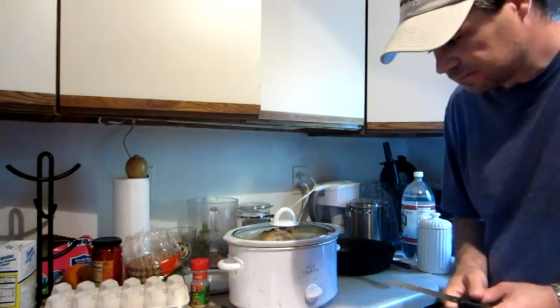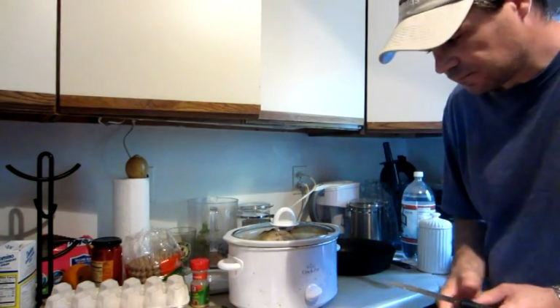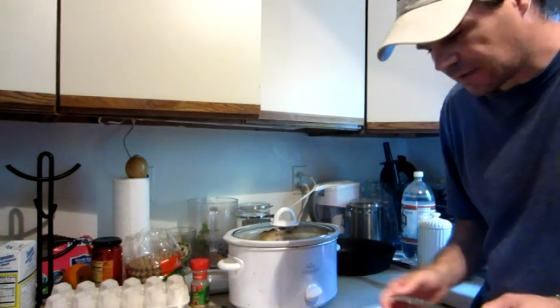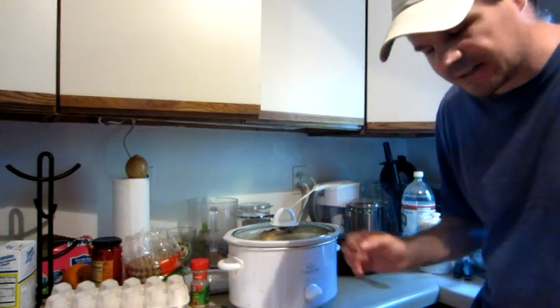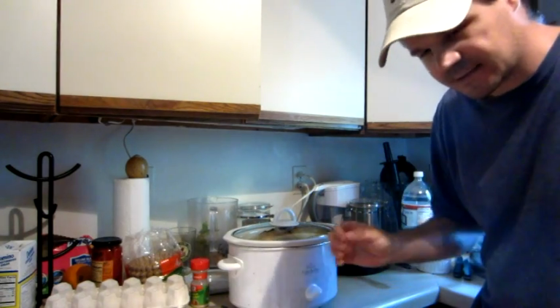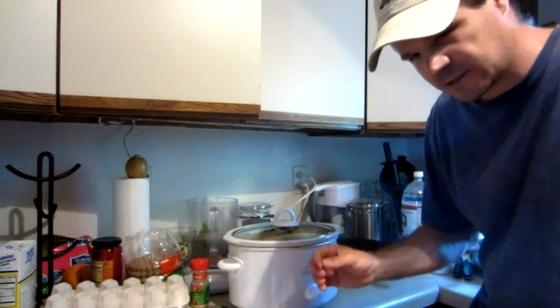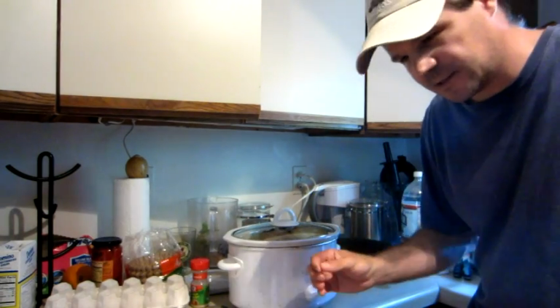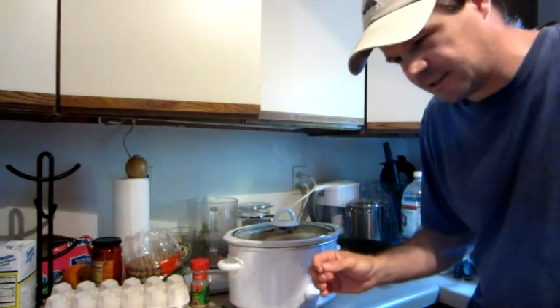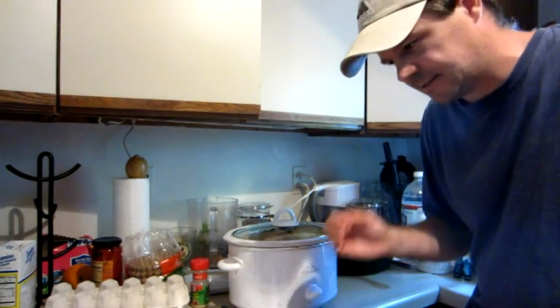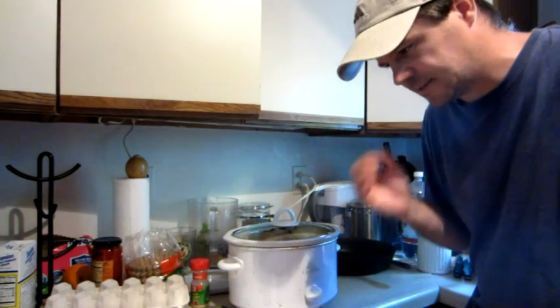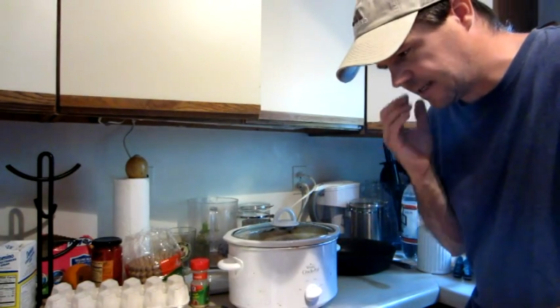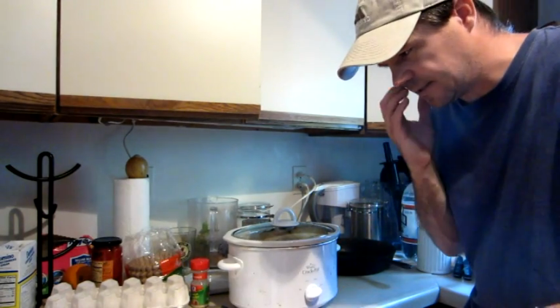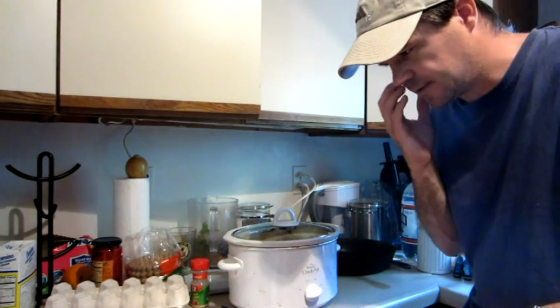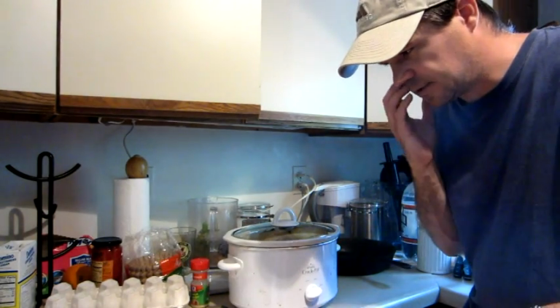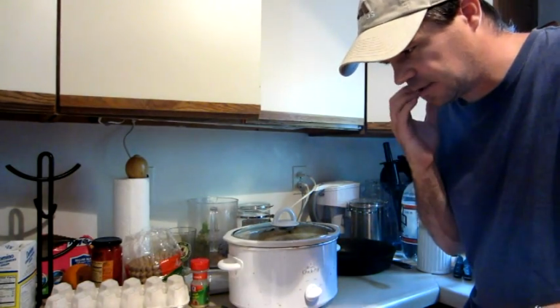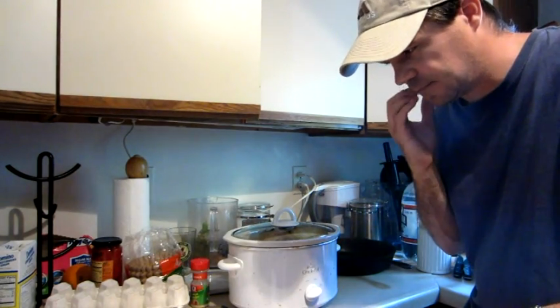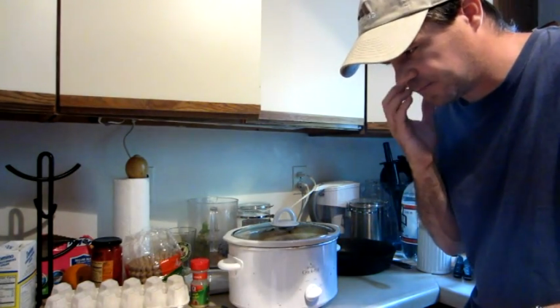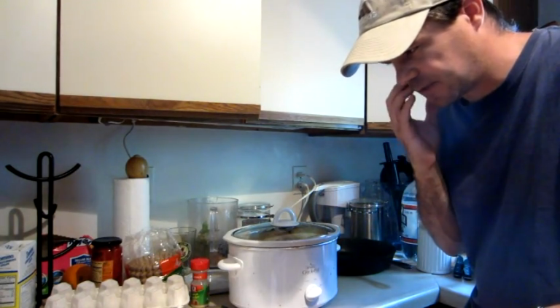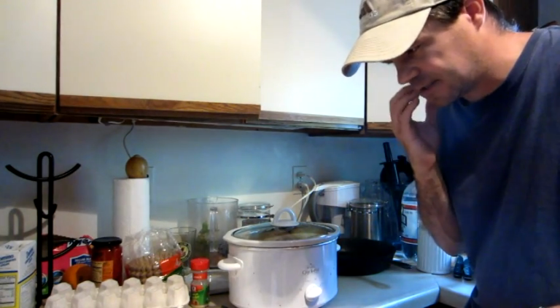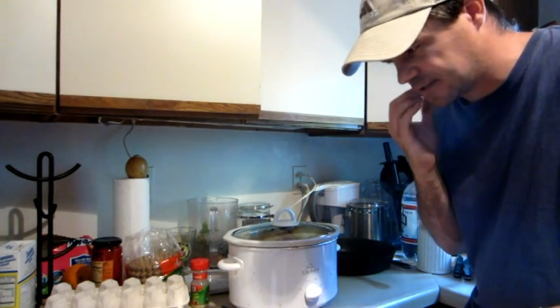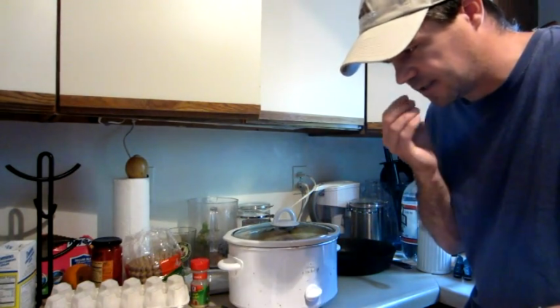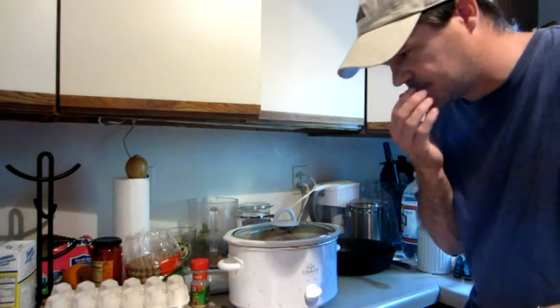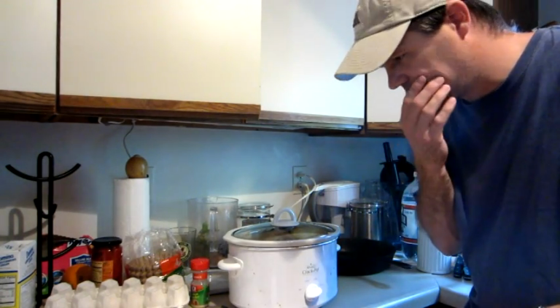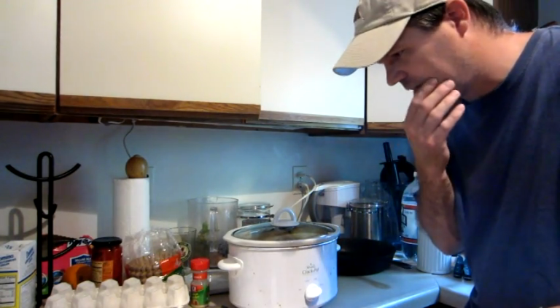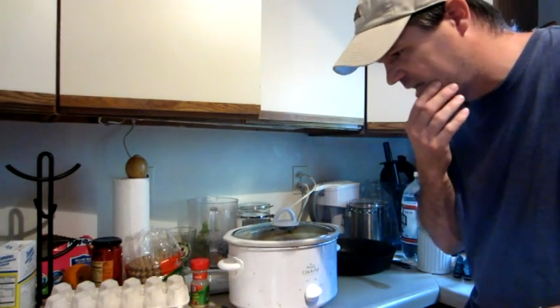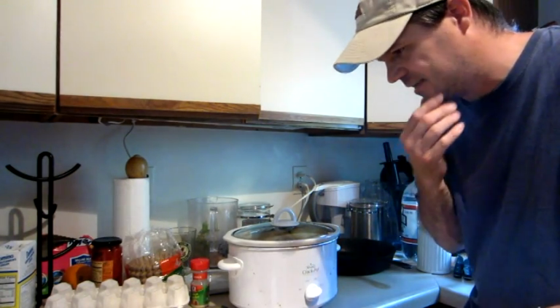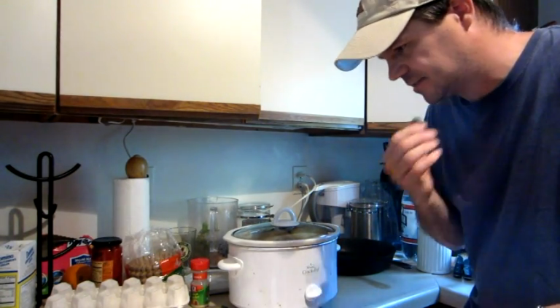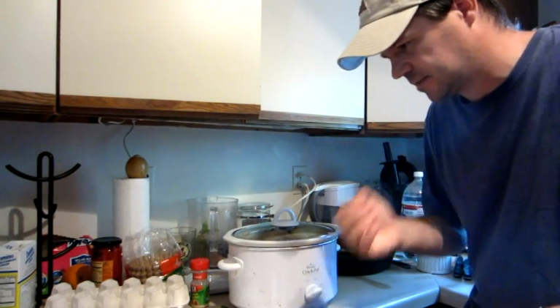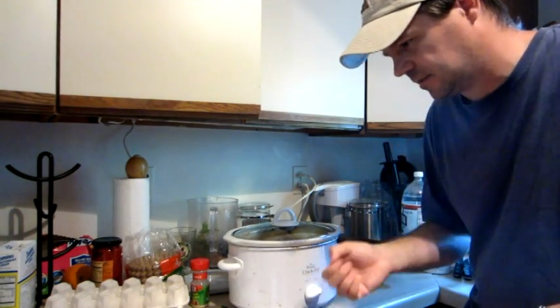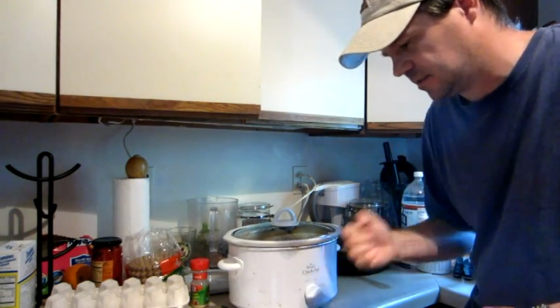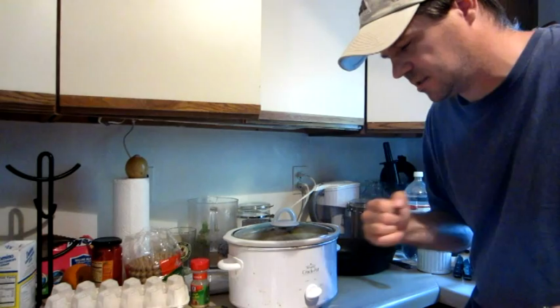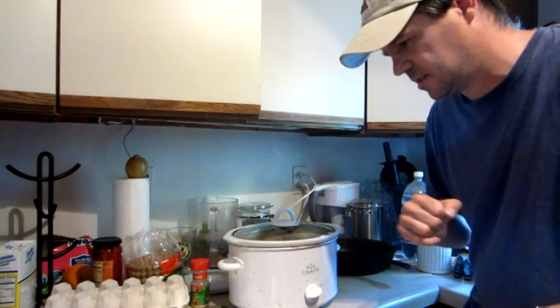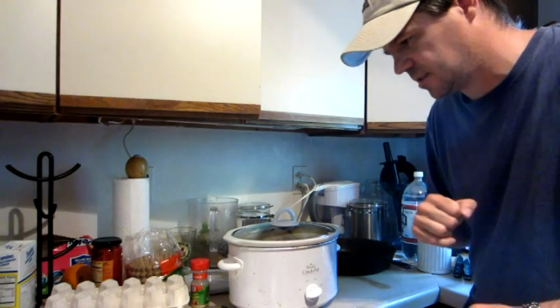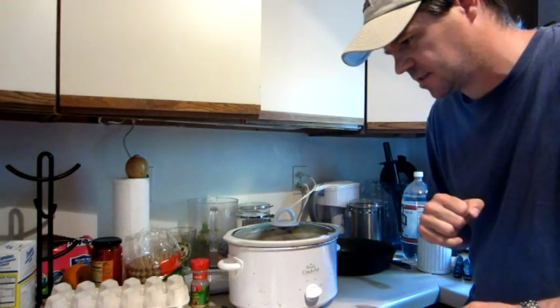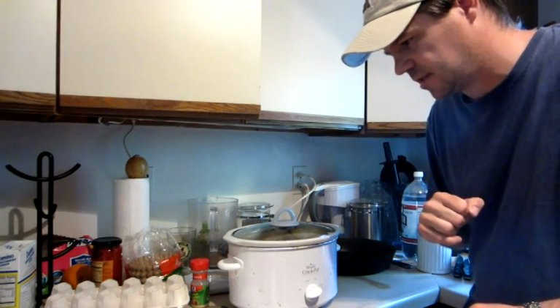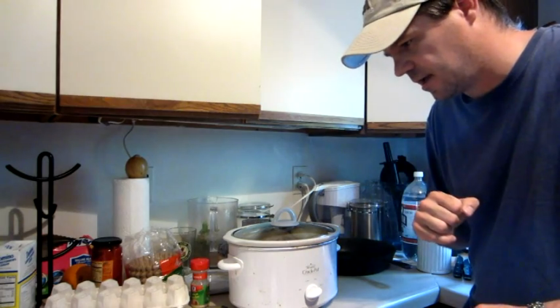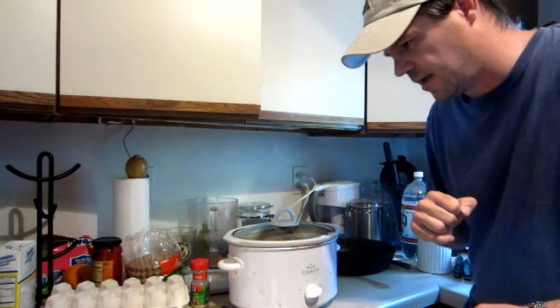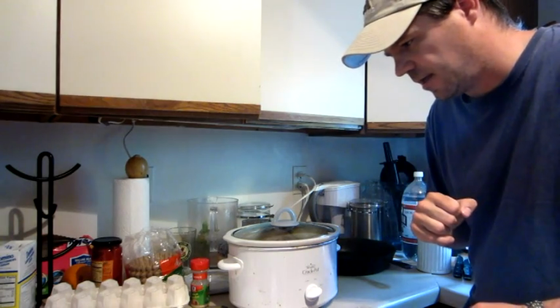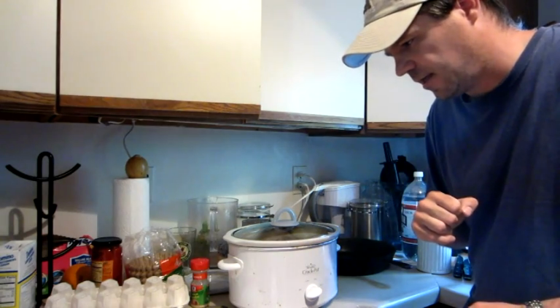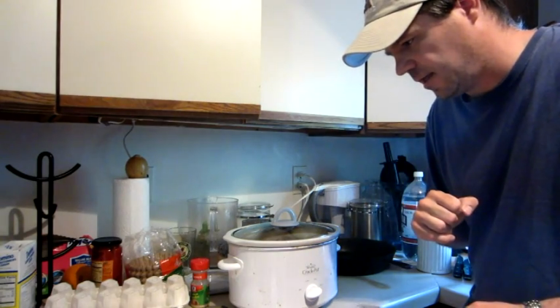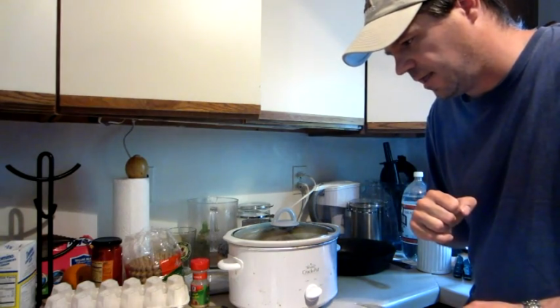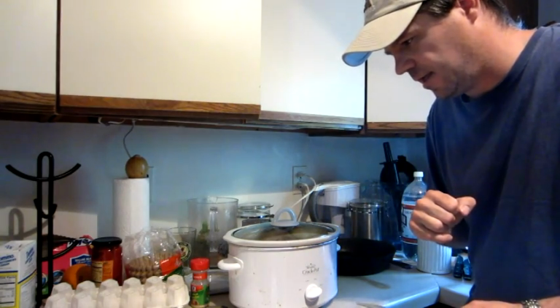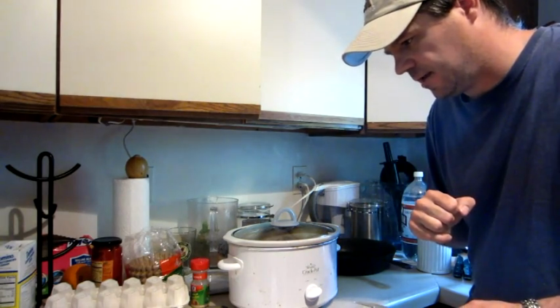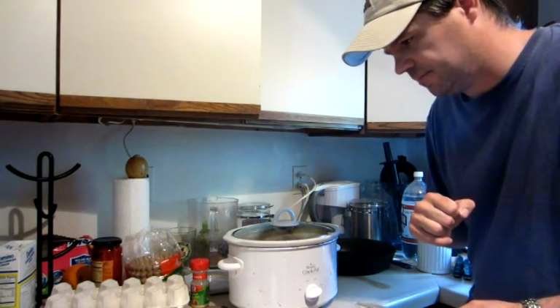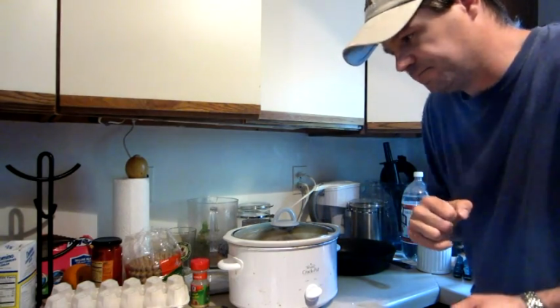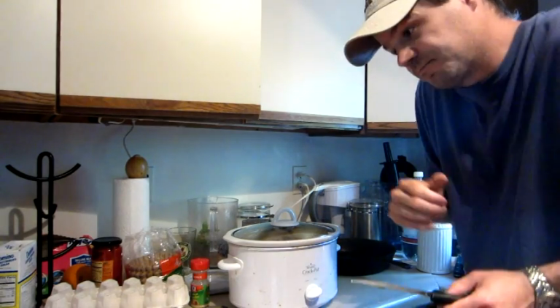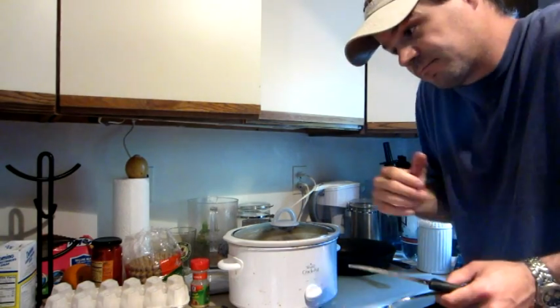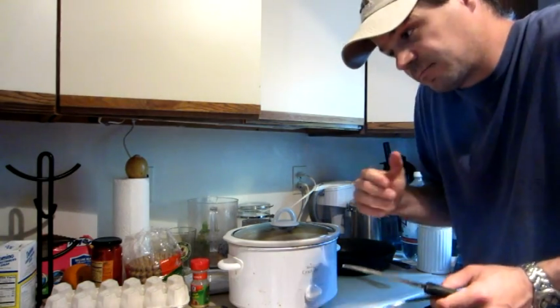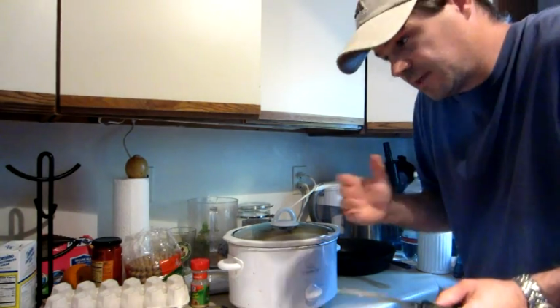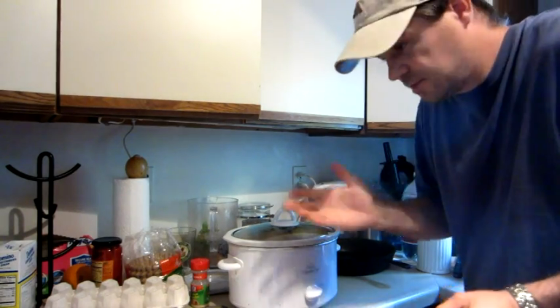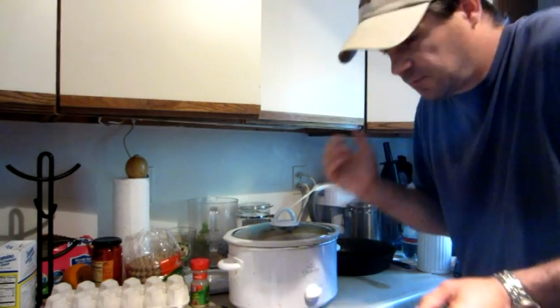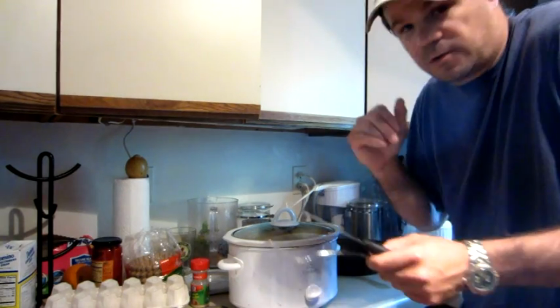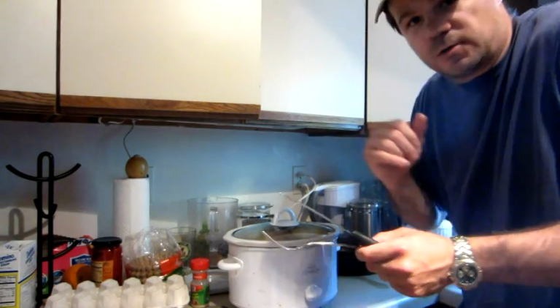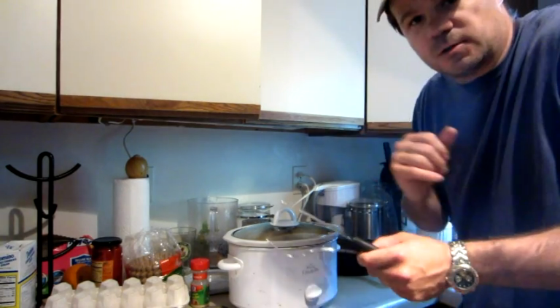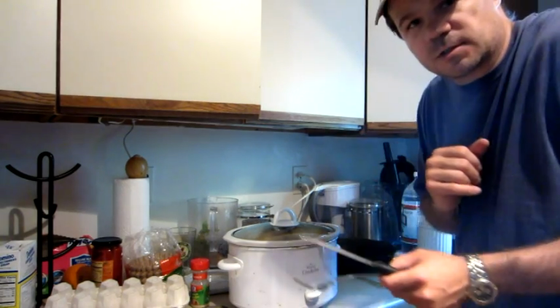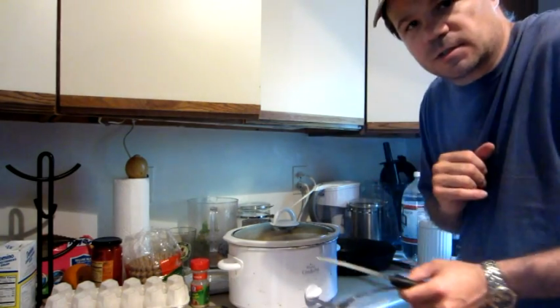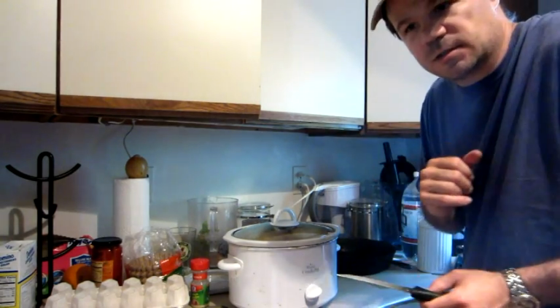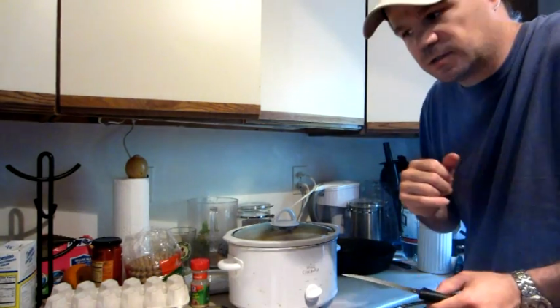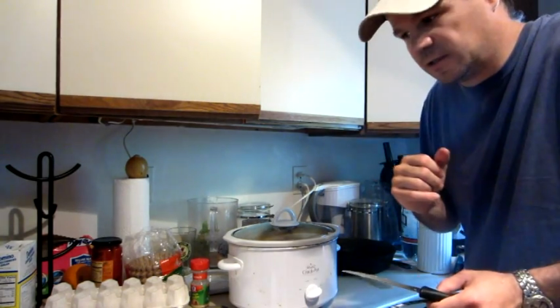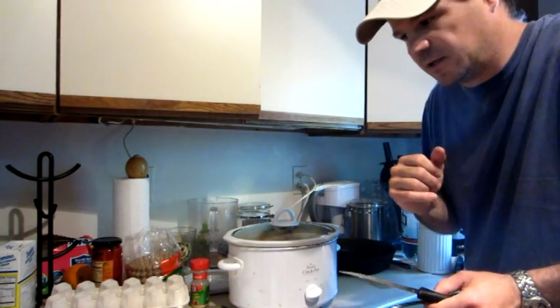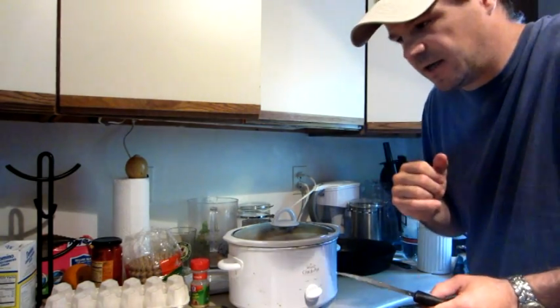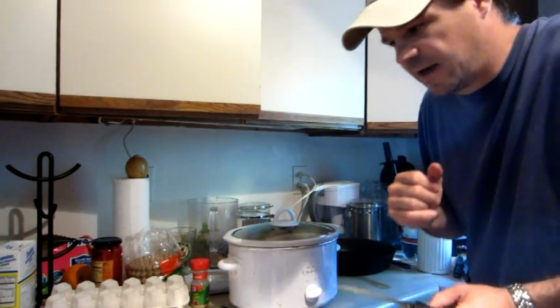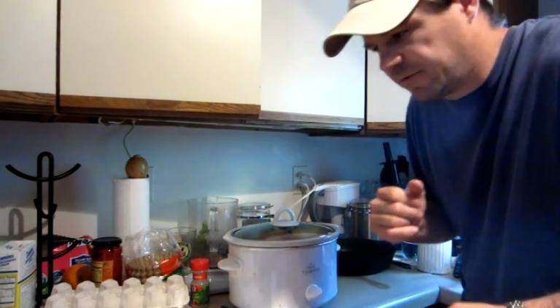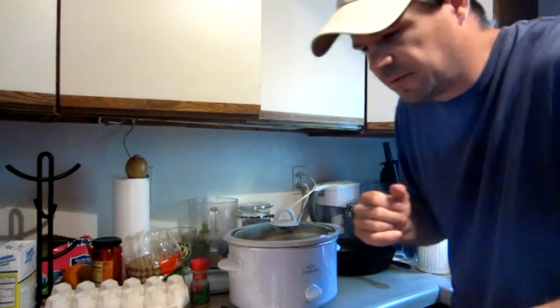The chicken is done. It's good — it's tender, it's not dry, it's delicious, and it's well cooked. Solar cooking experiment number two is a success.